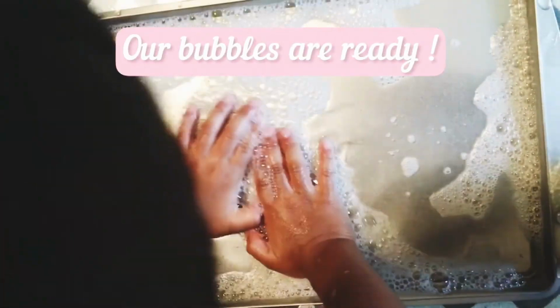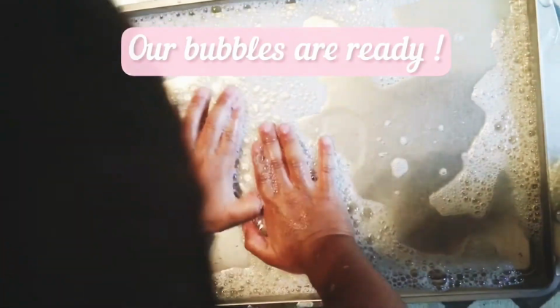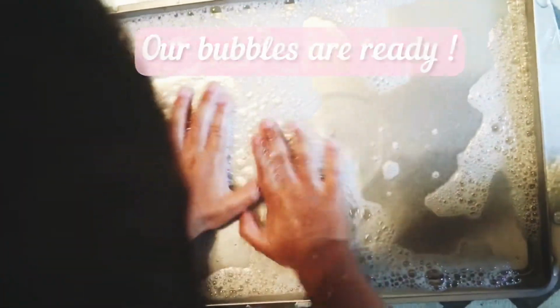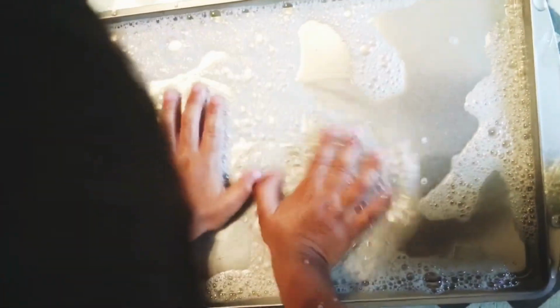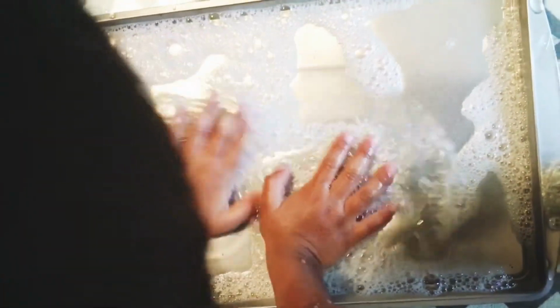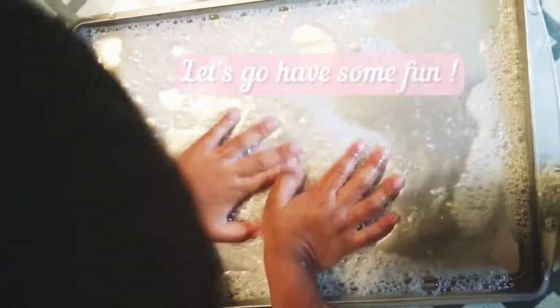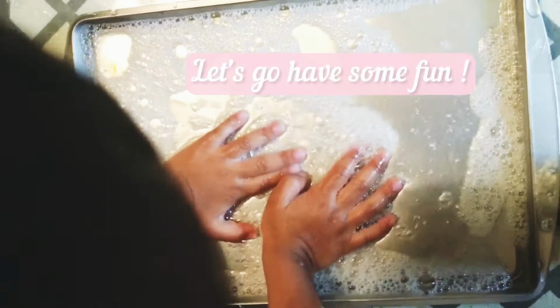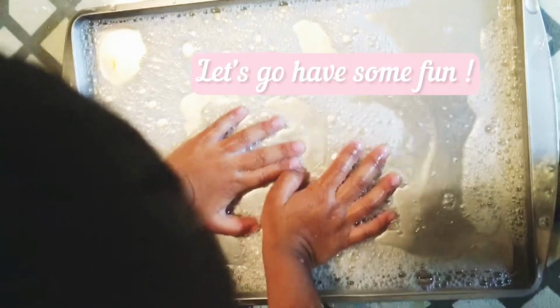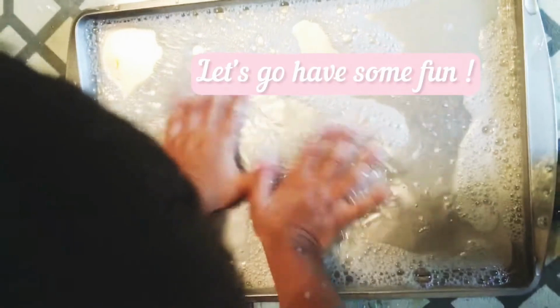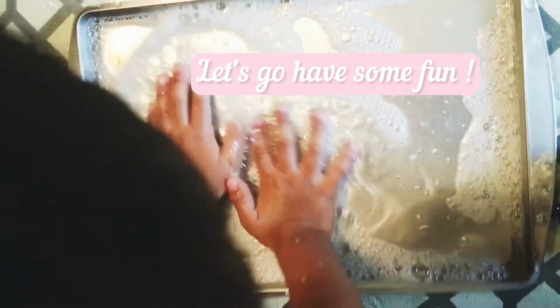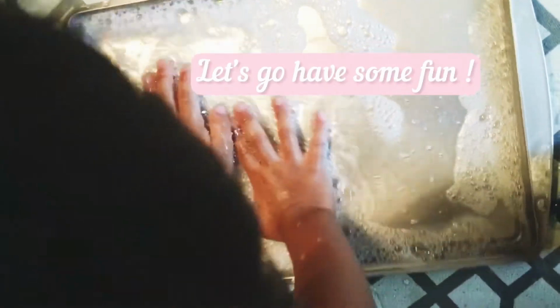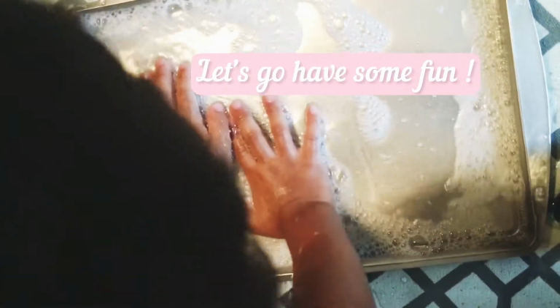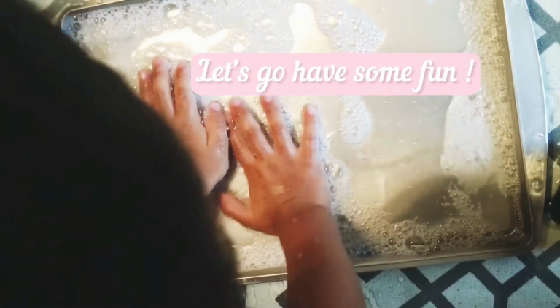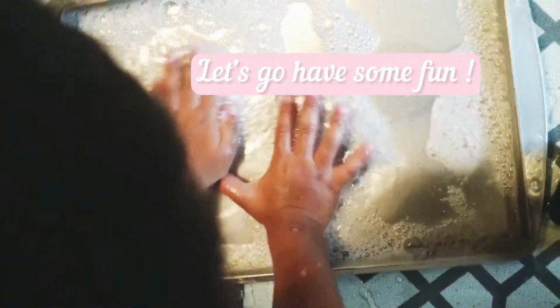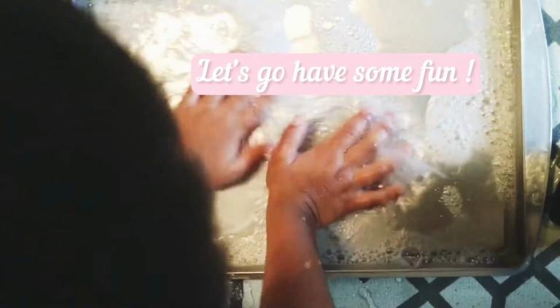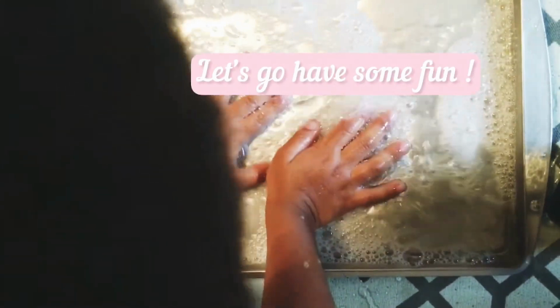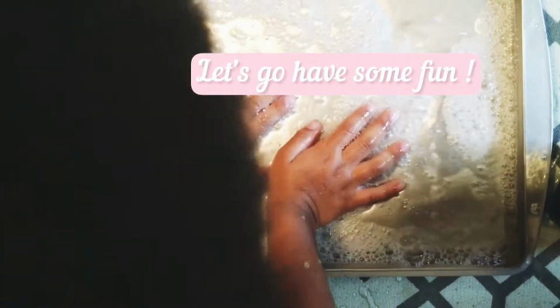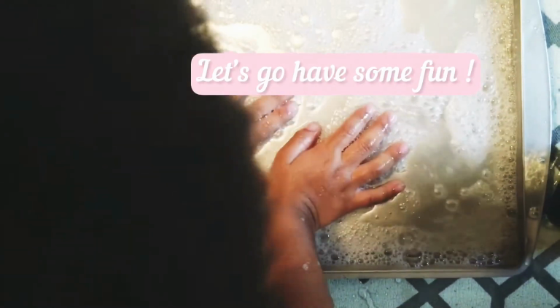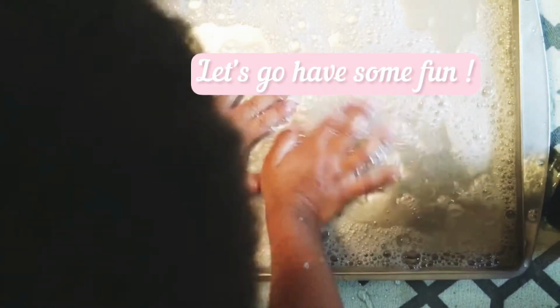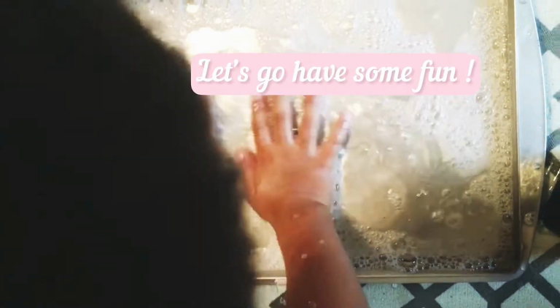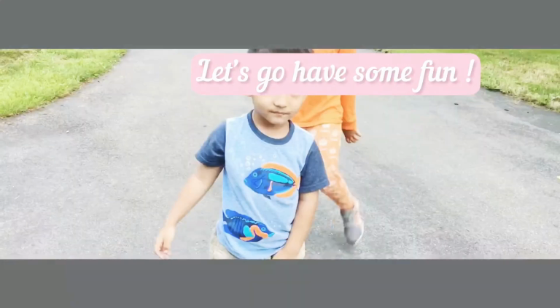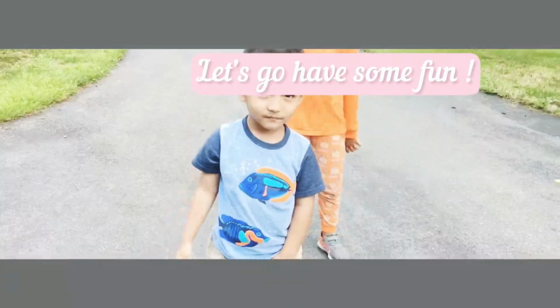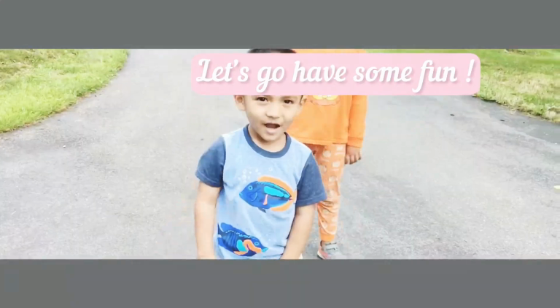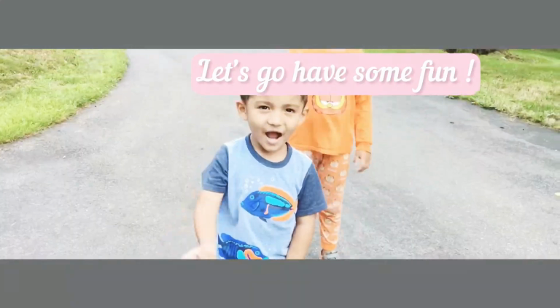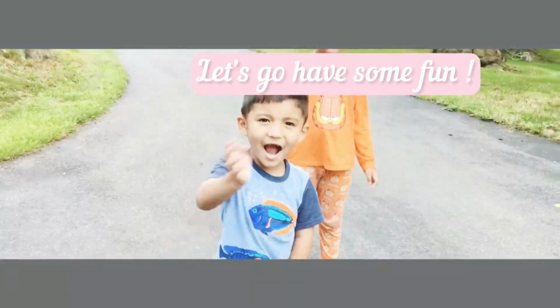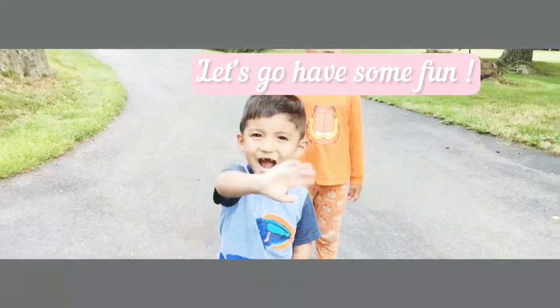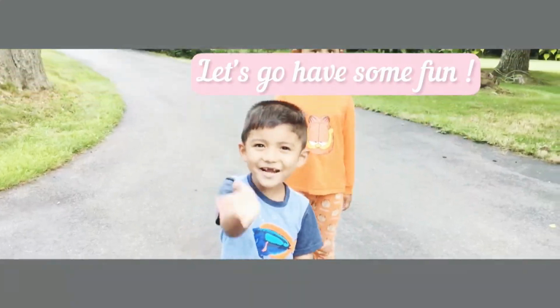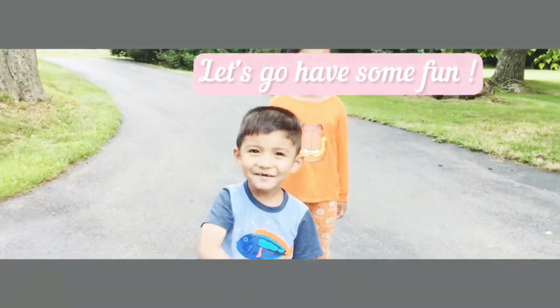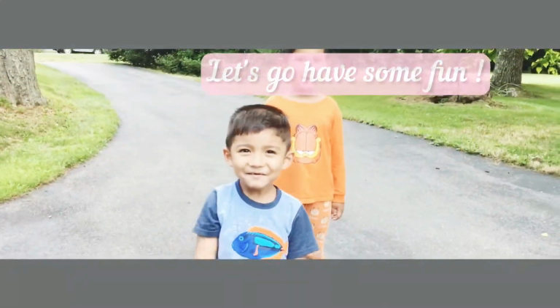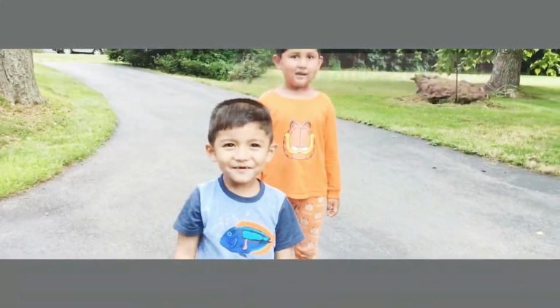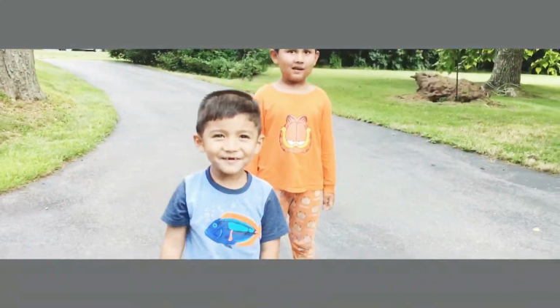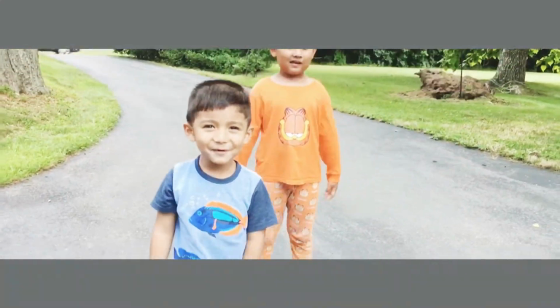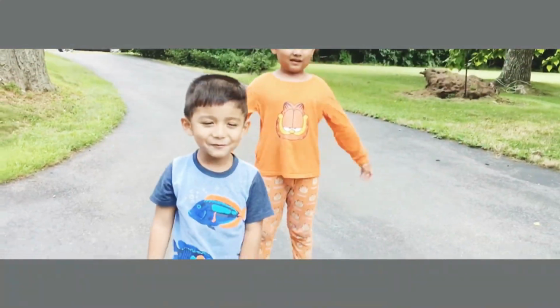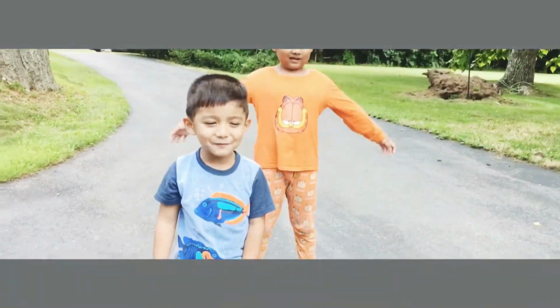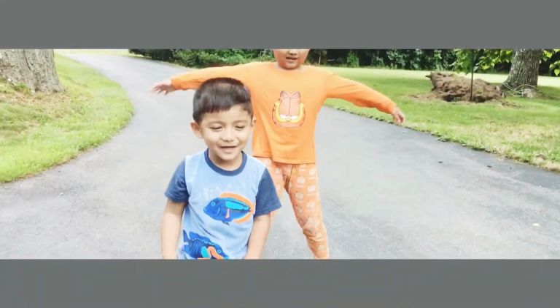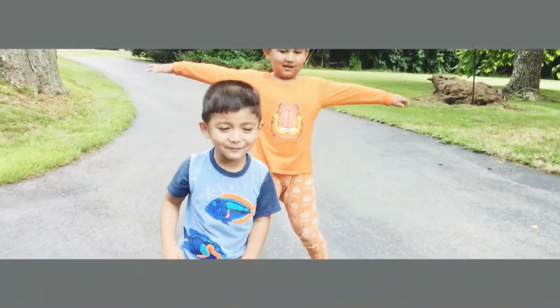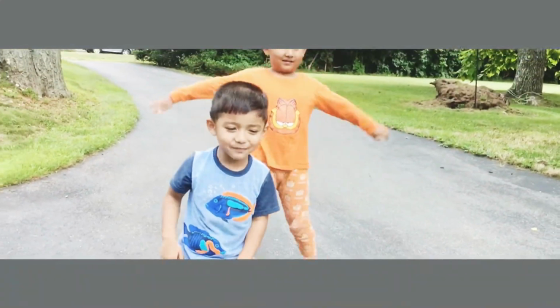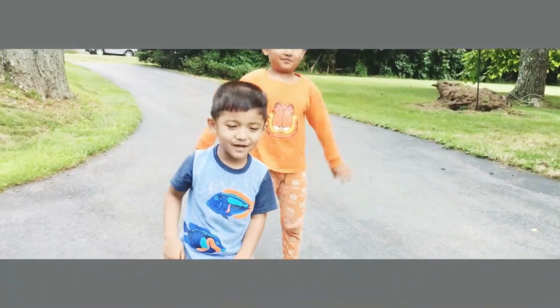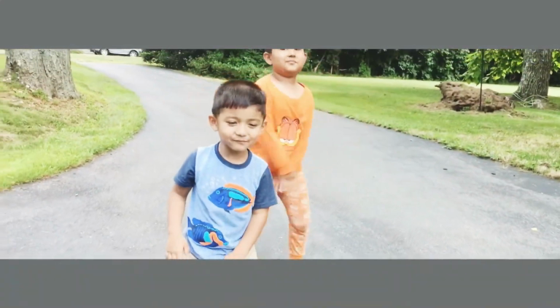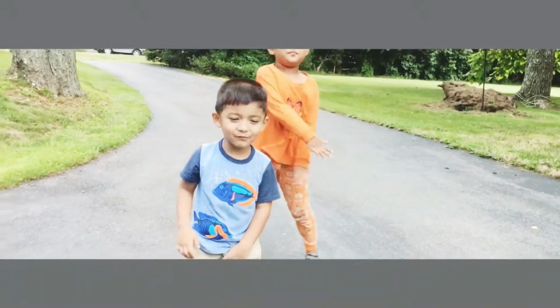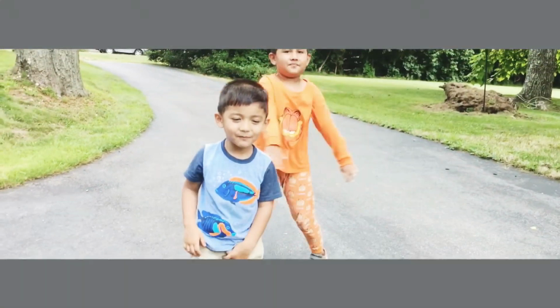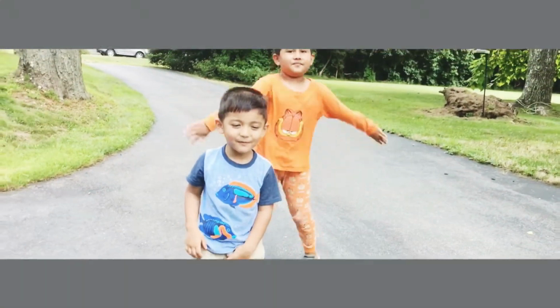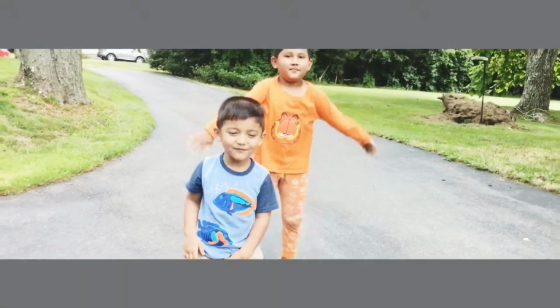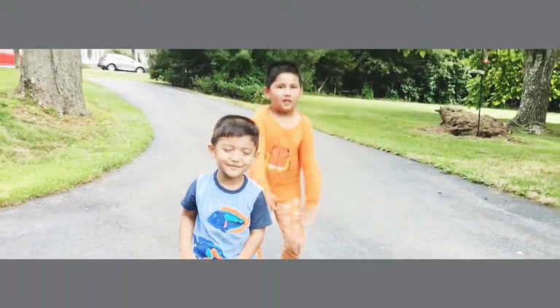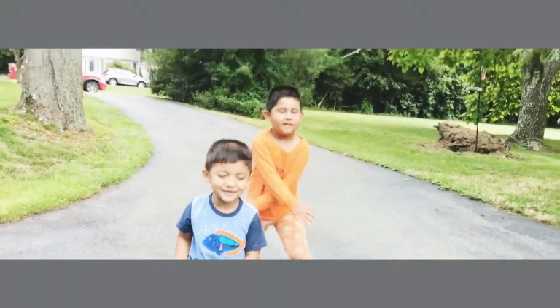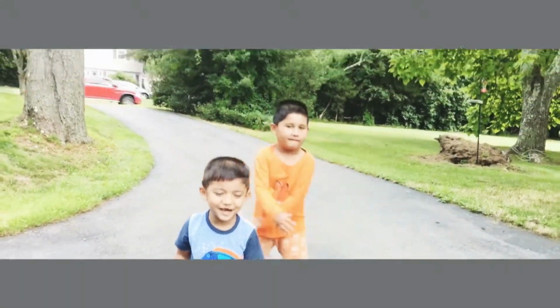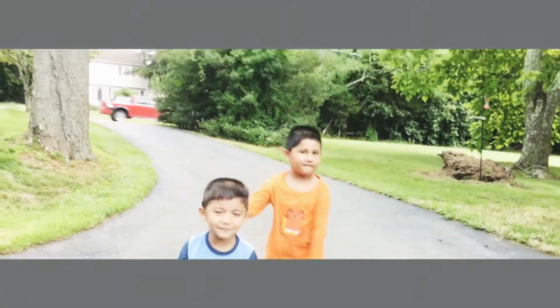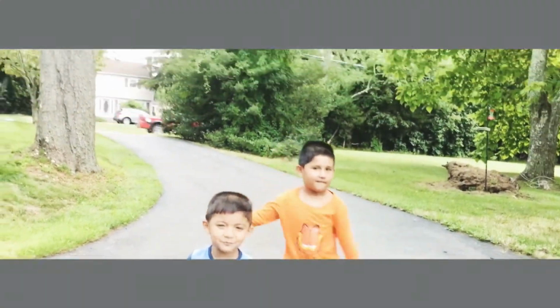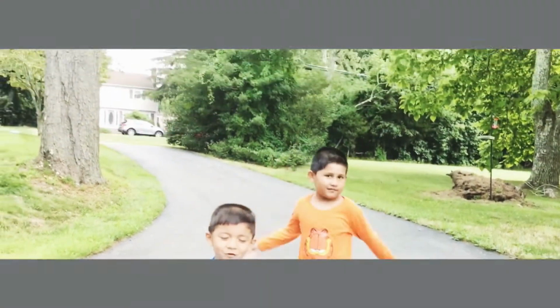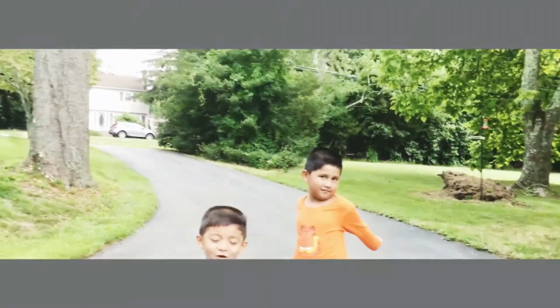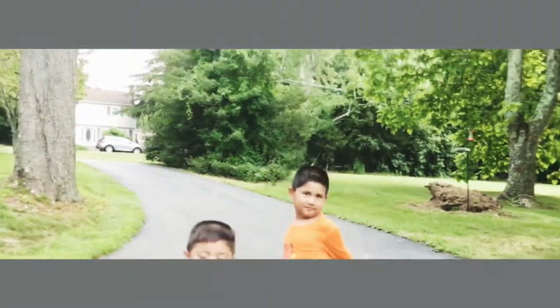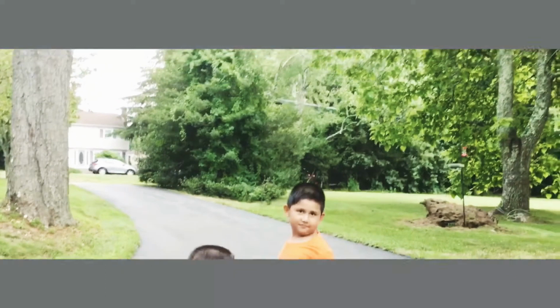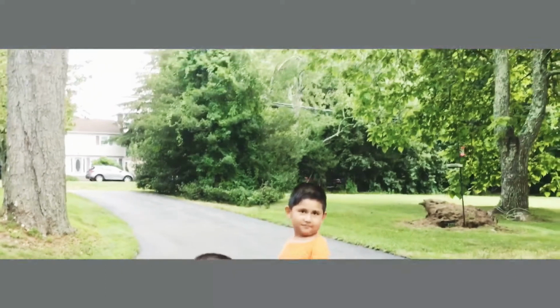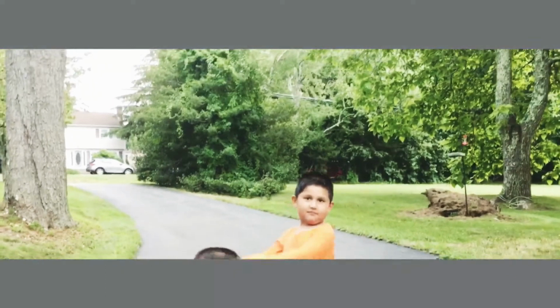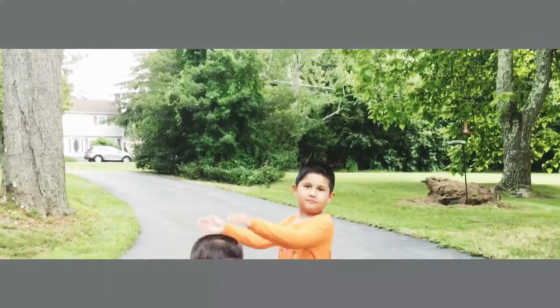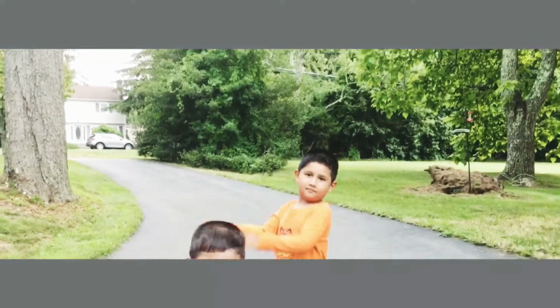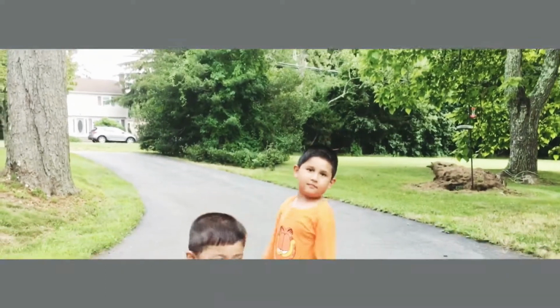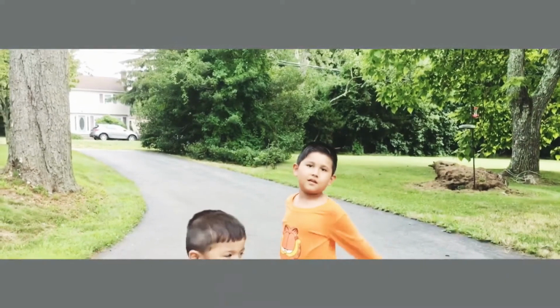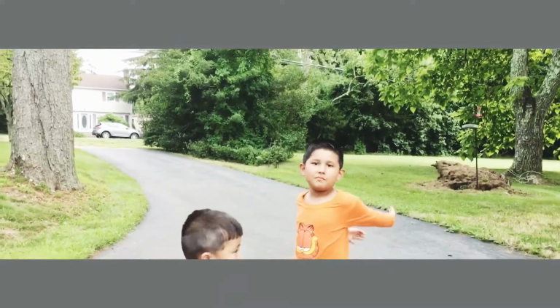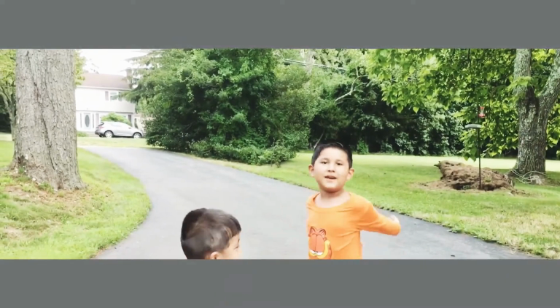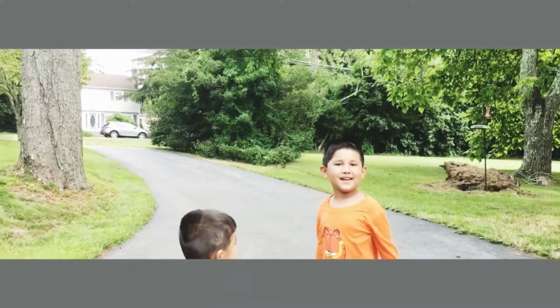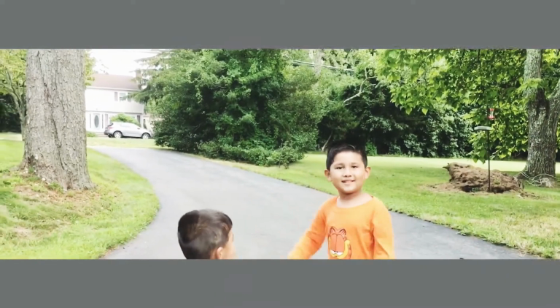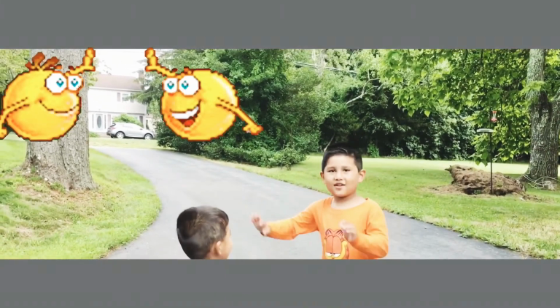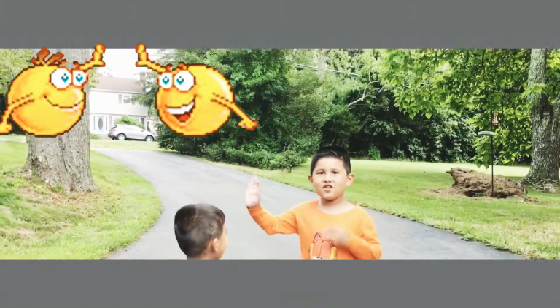Let's go and have some fun! Hi! We're going to make big bubbles and I'm so excited. Me too!